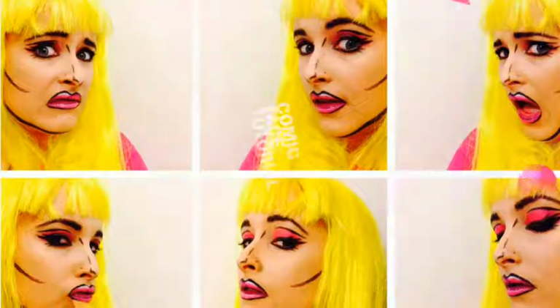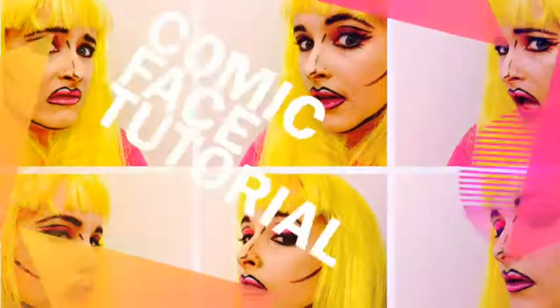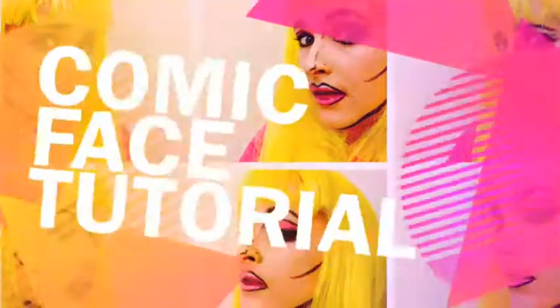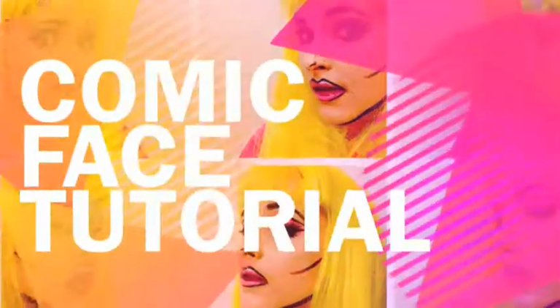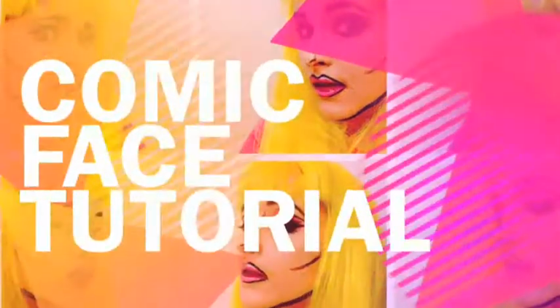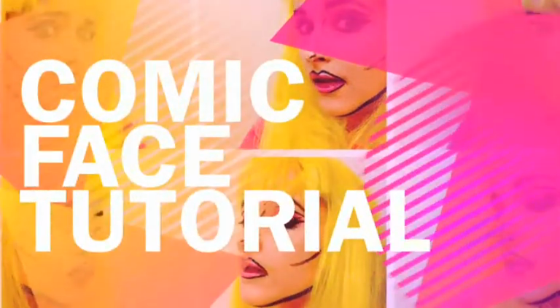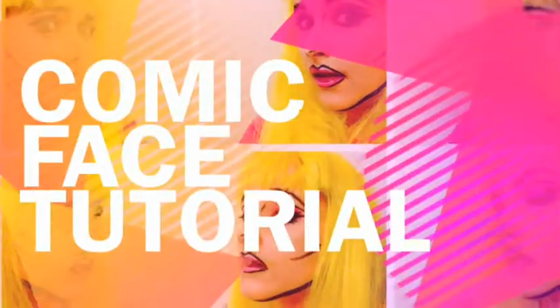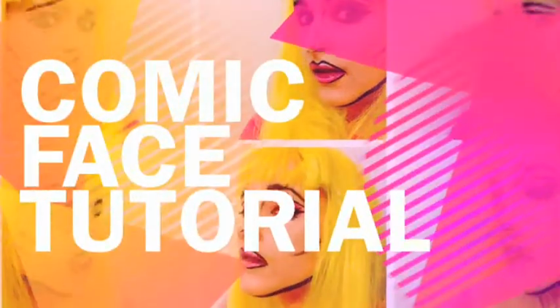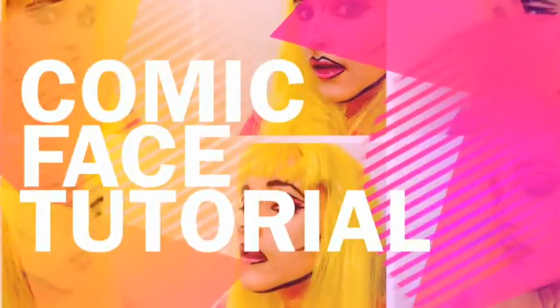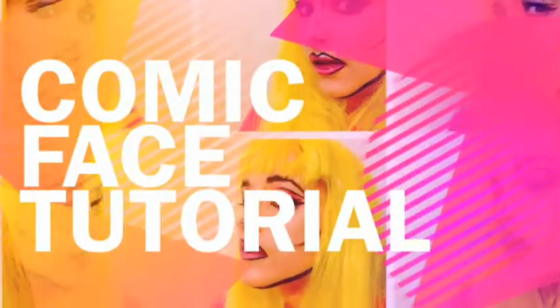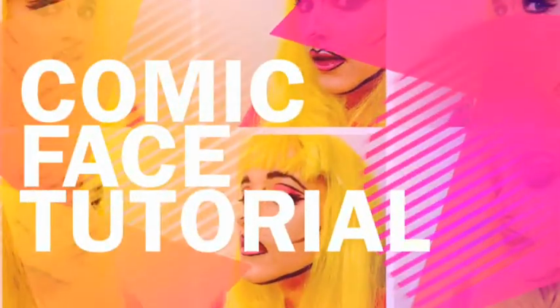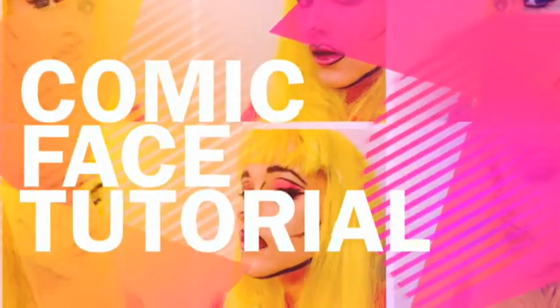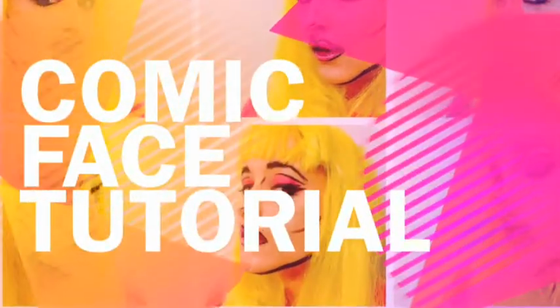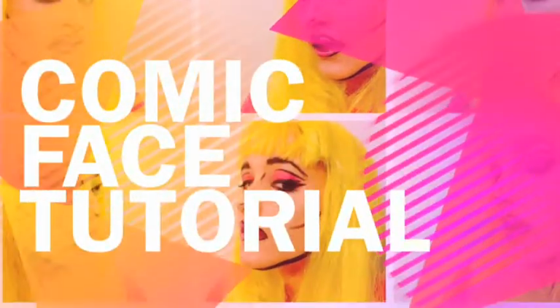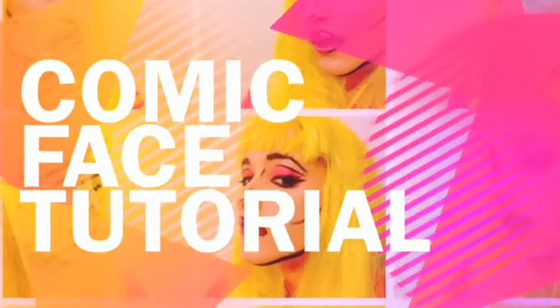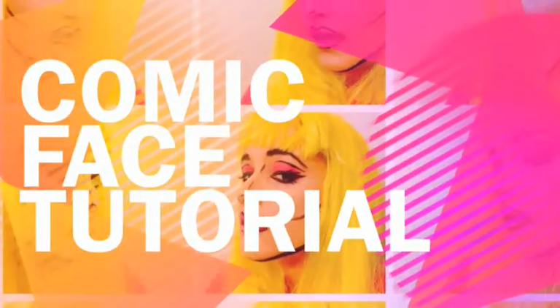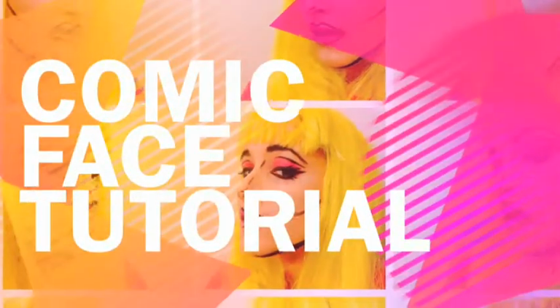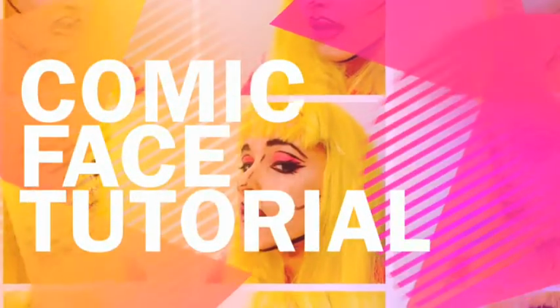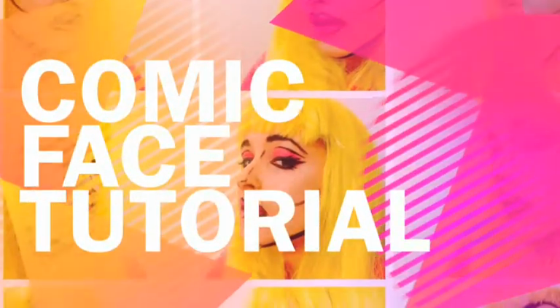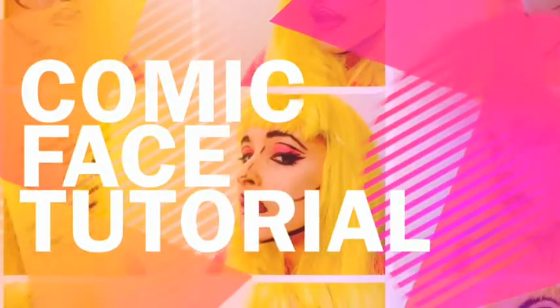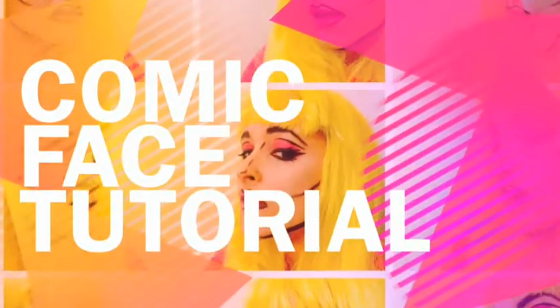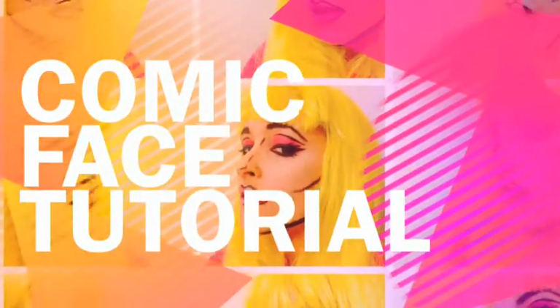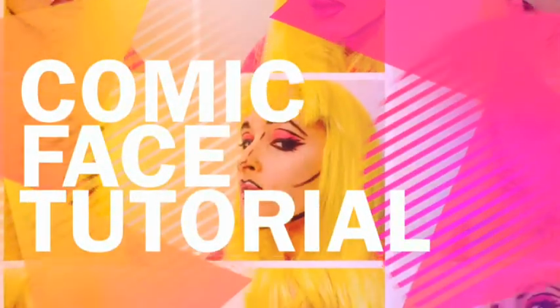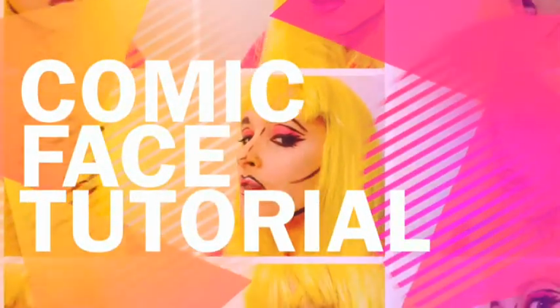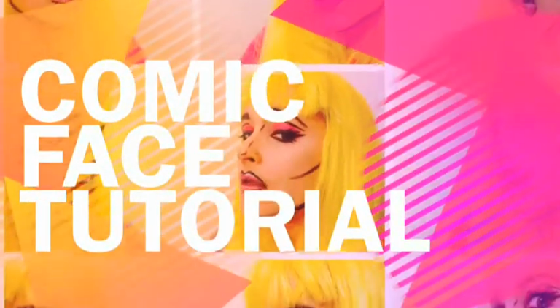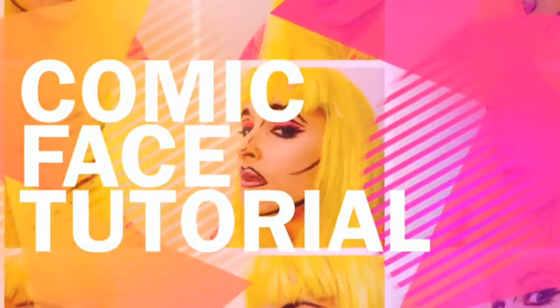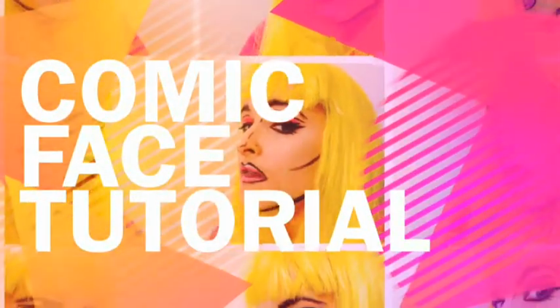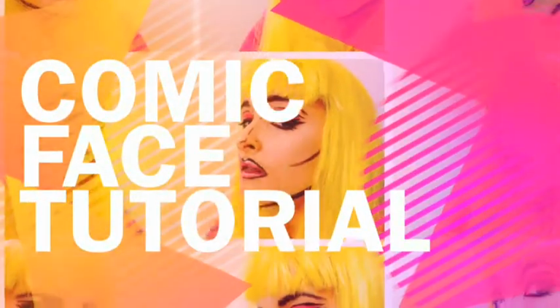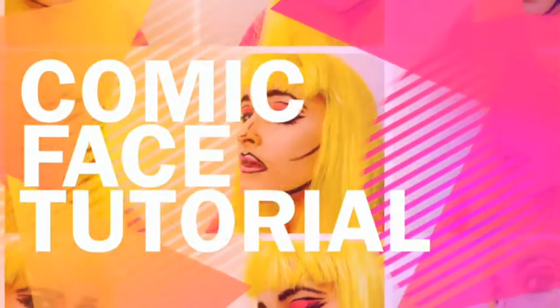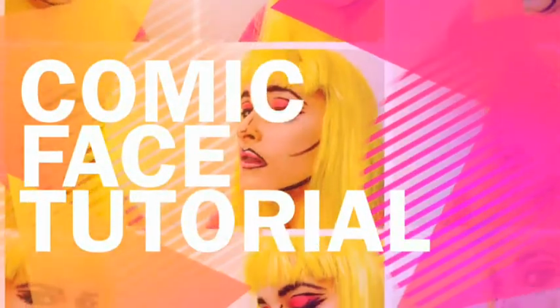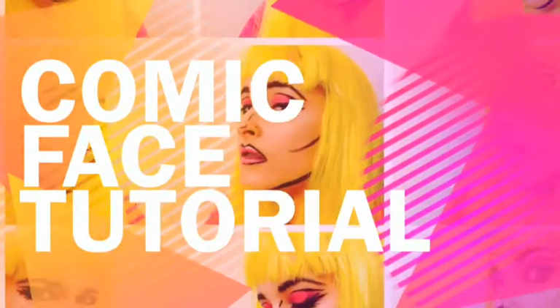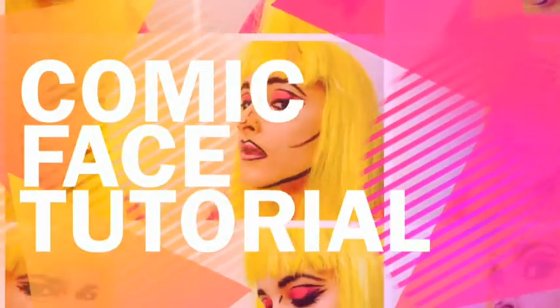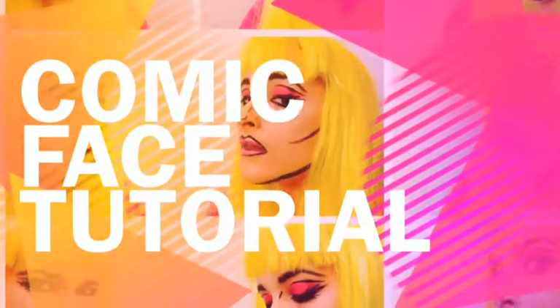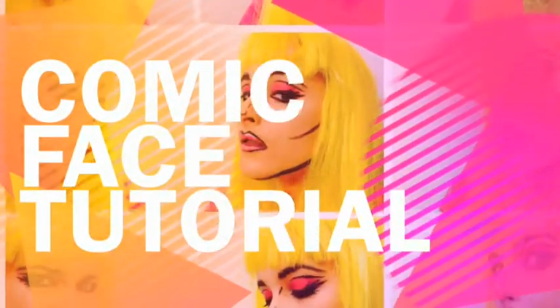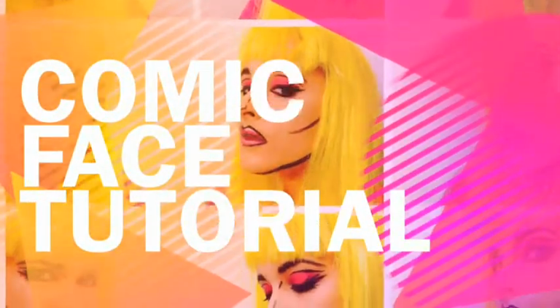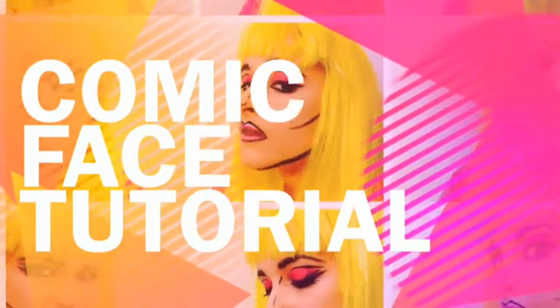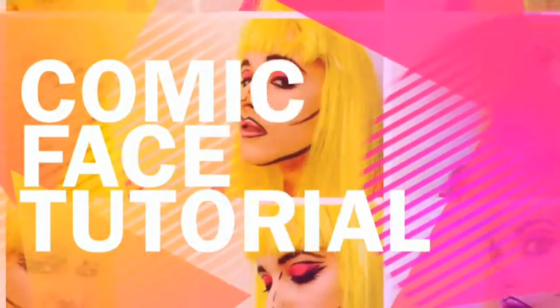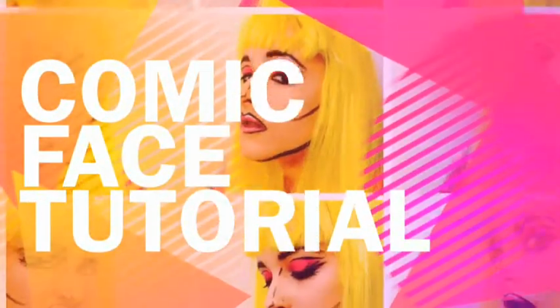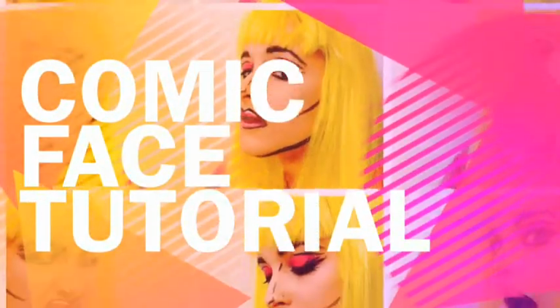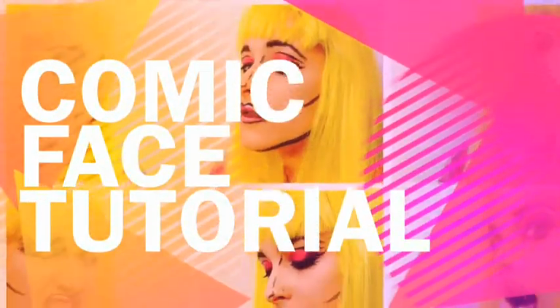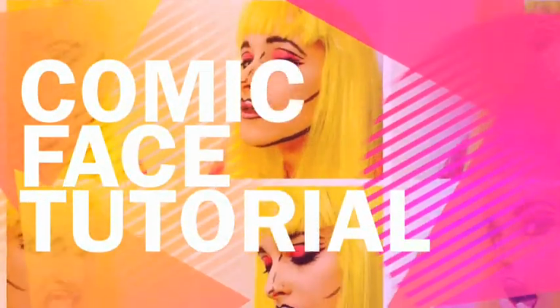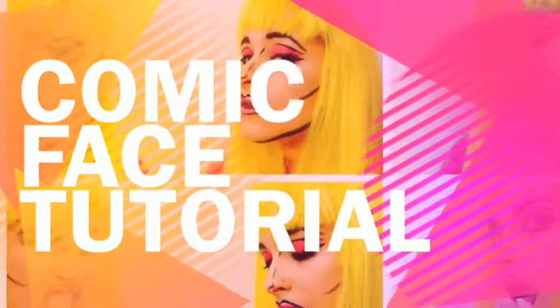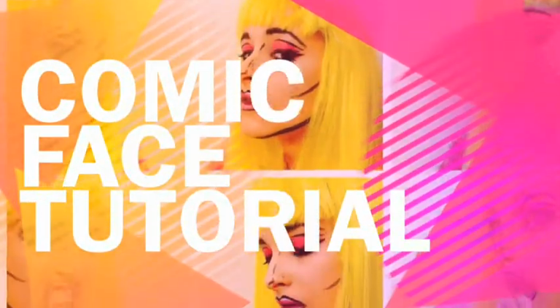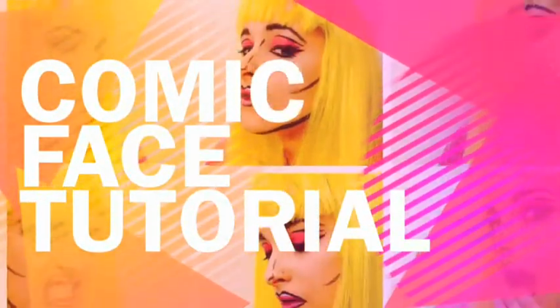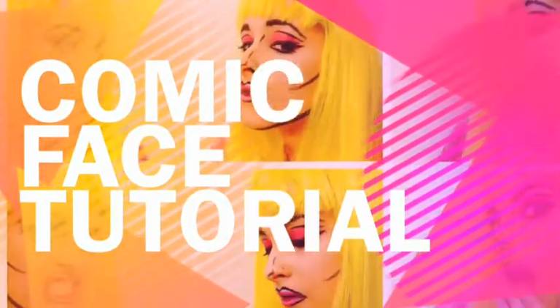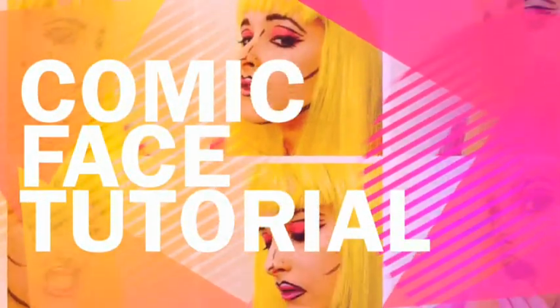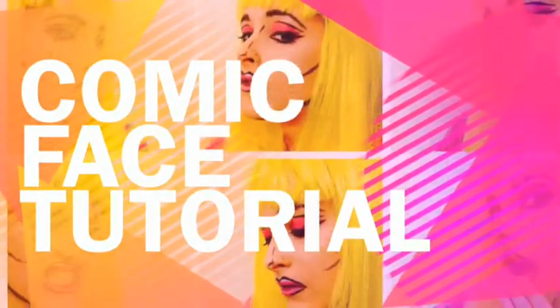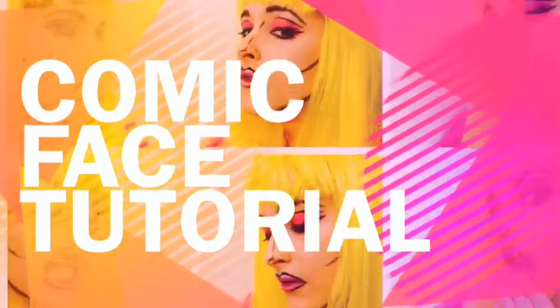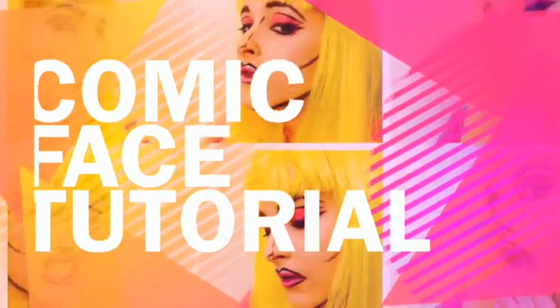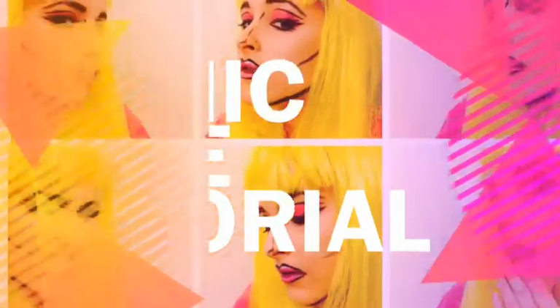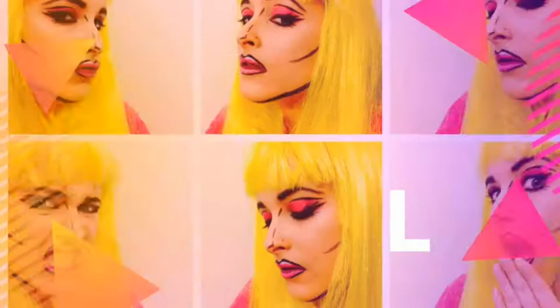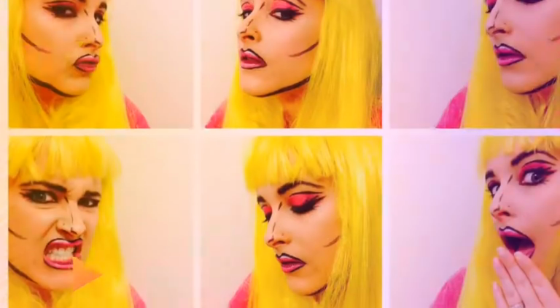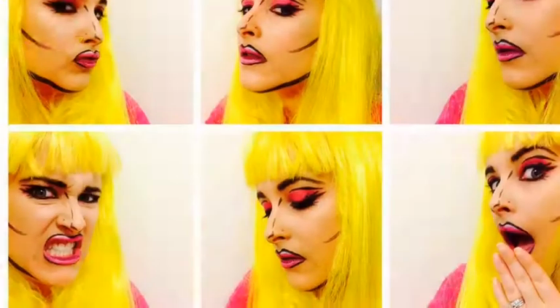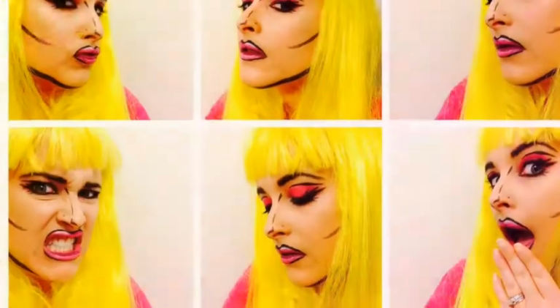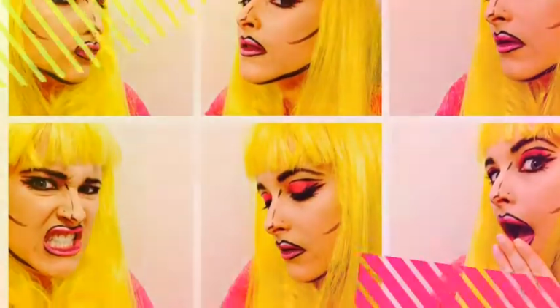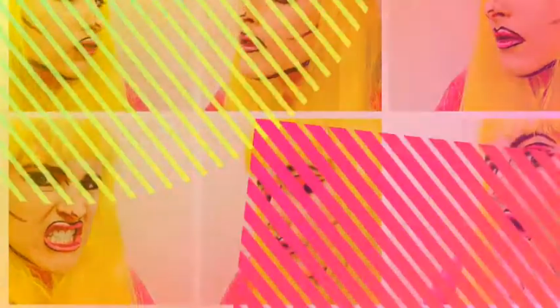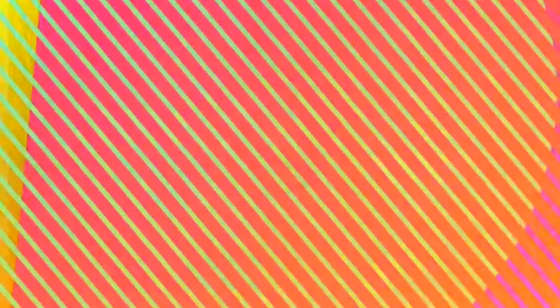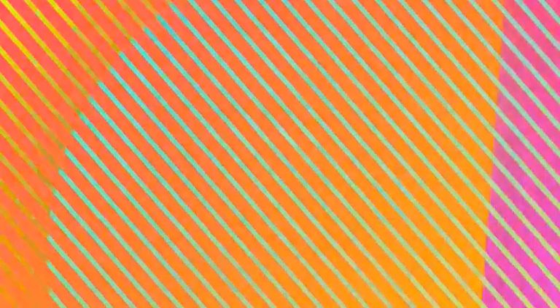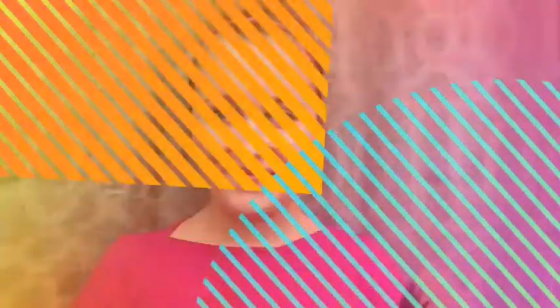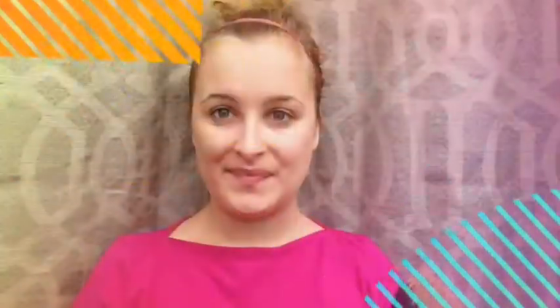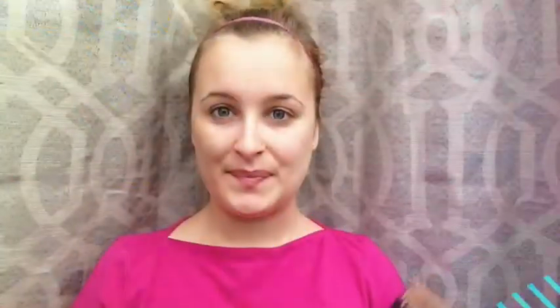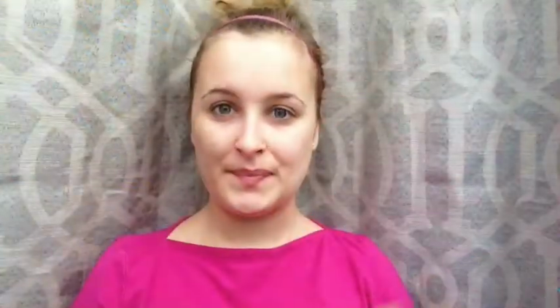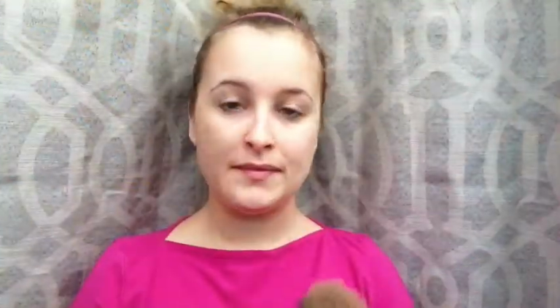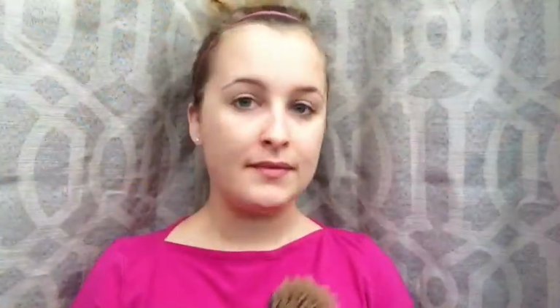Sip! Kapow! Swoosh! Happy Halloween and welcome to my comic-based tutorial.